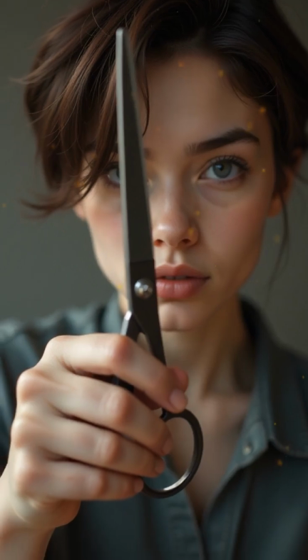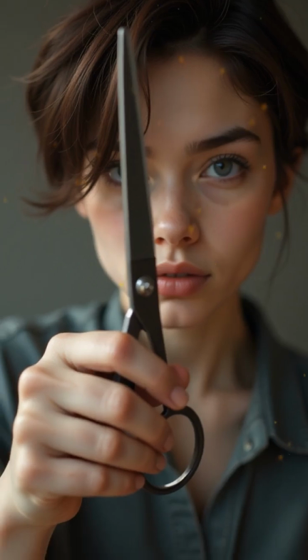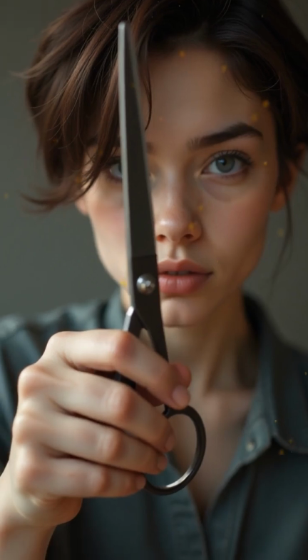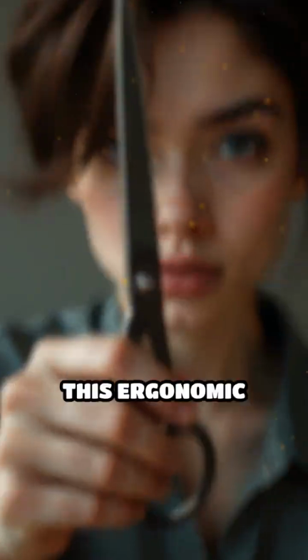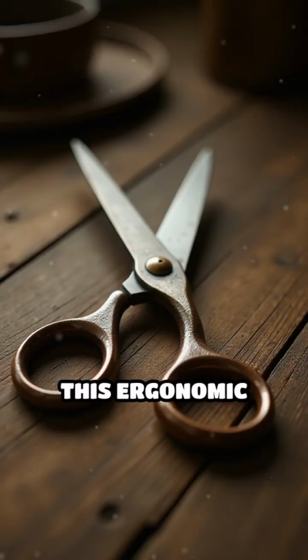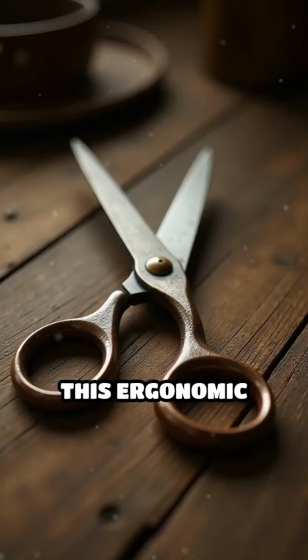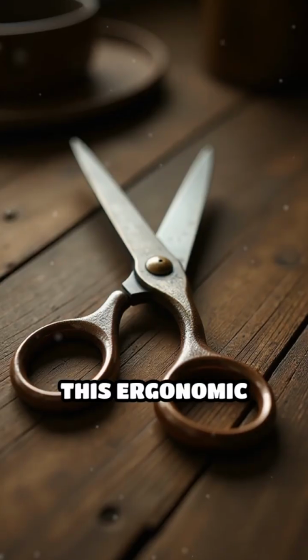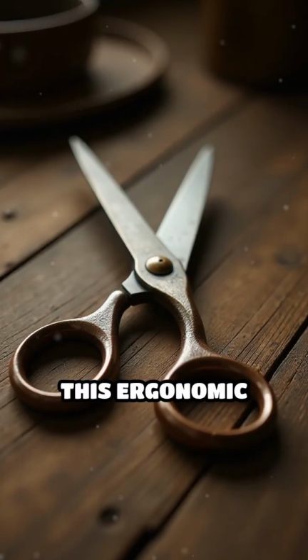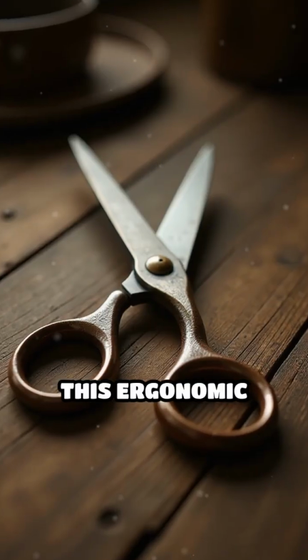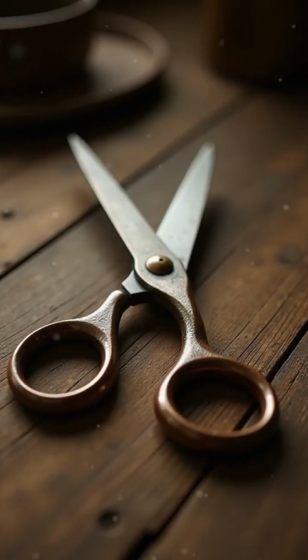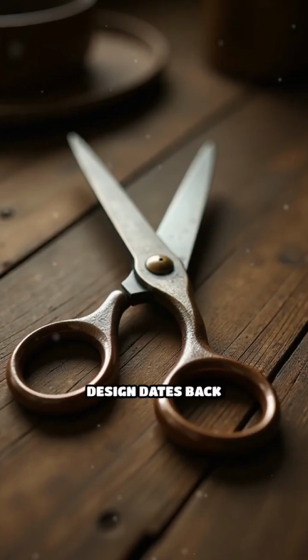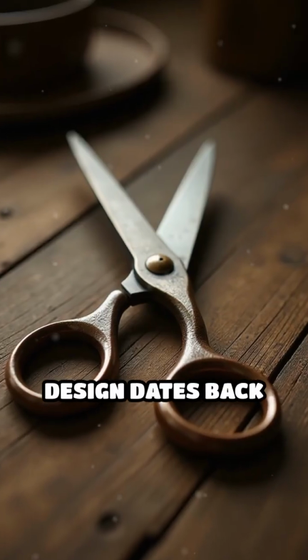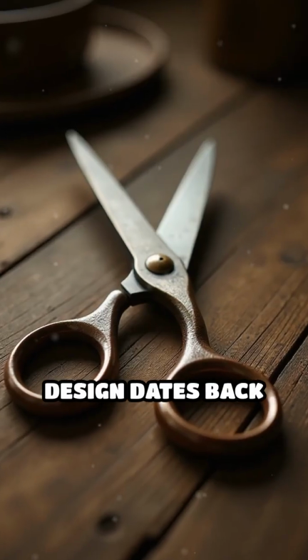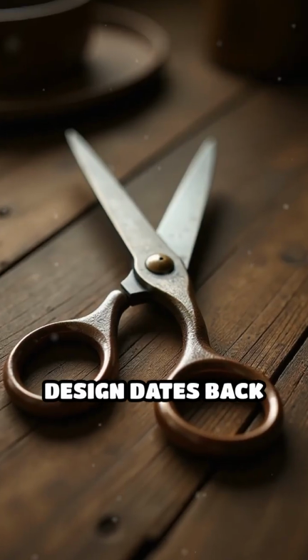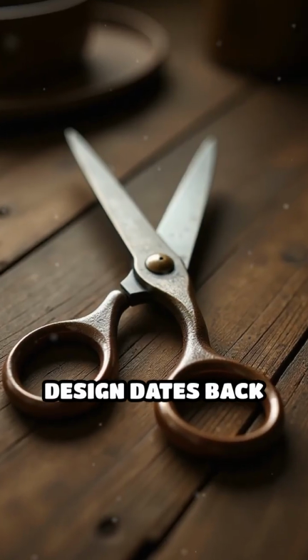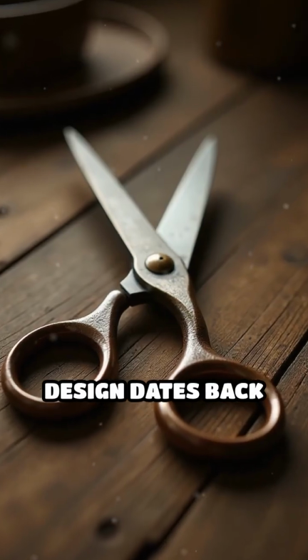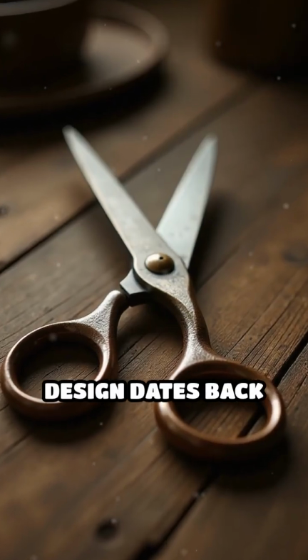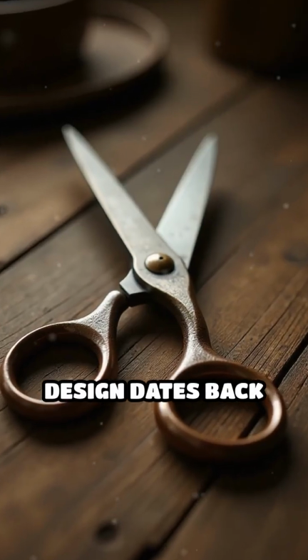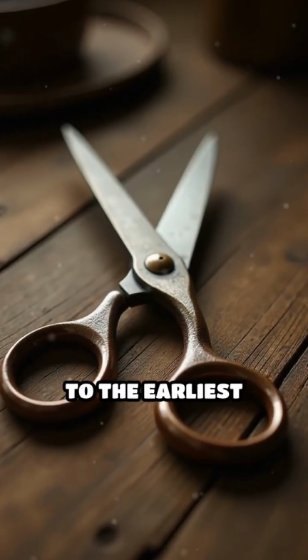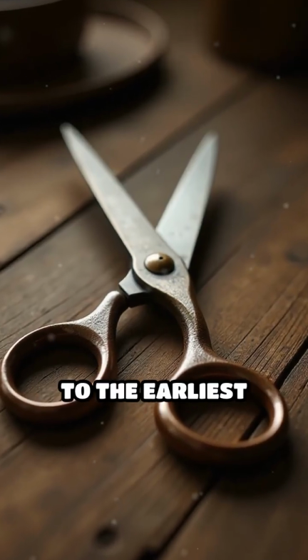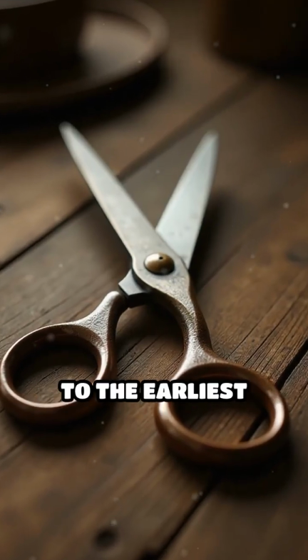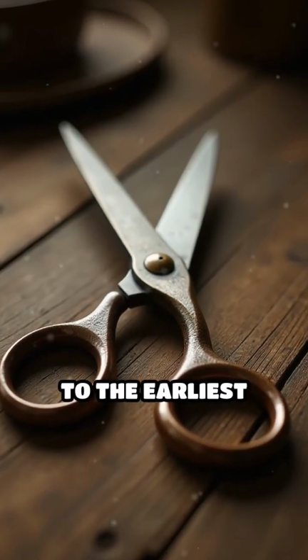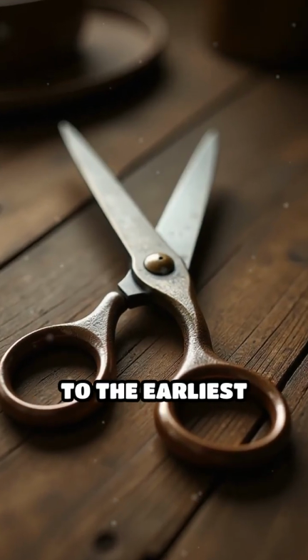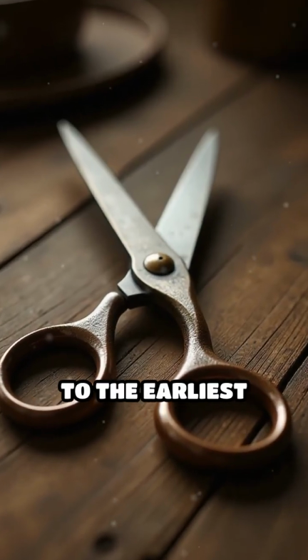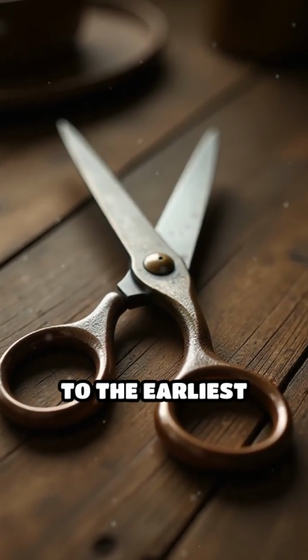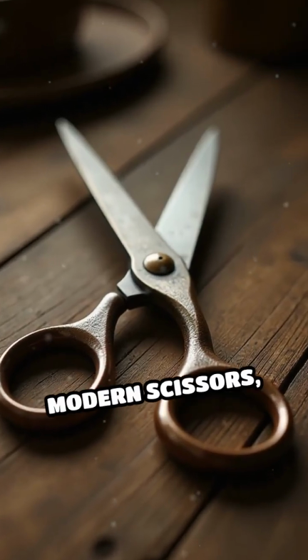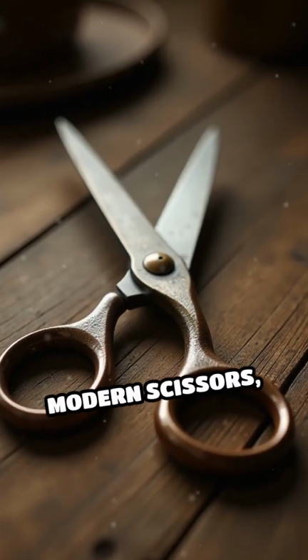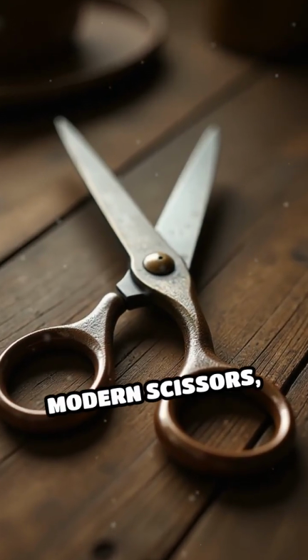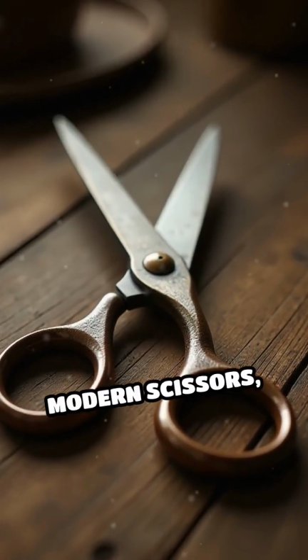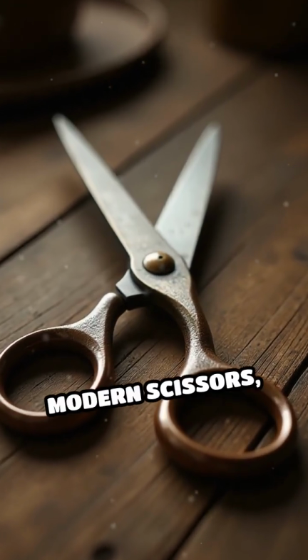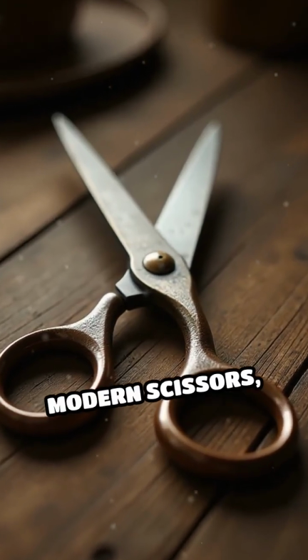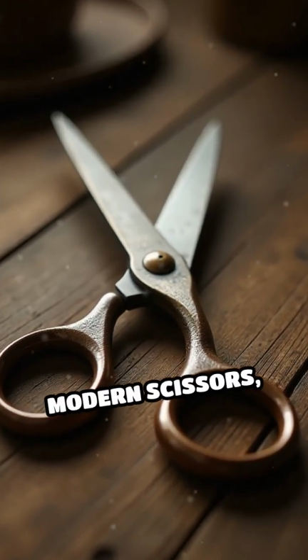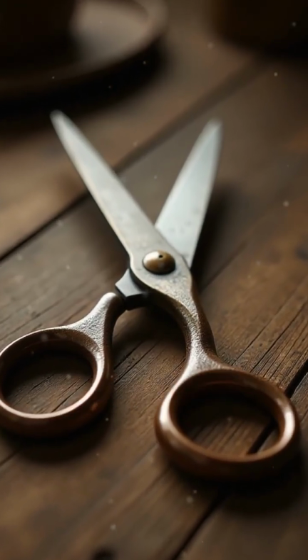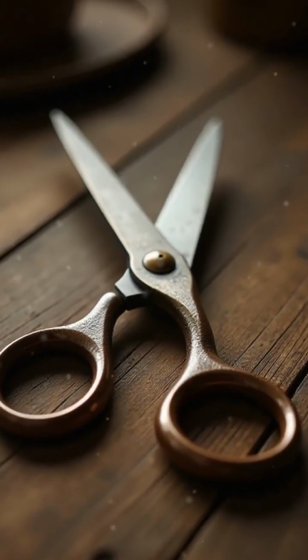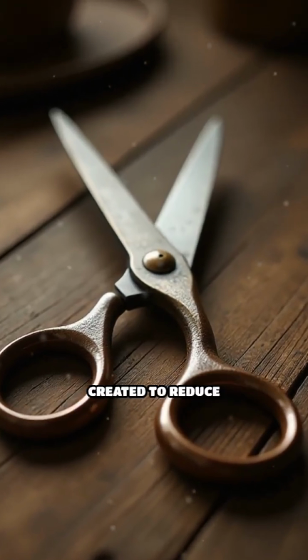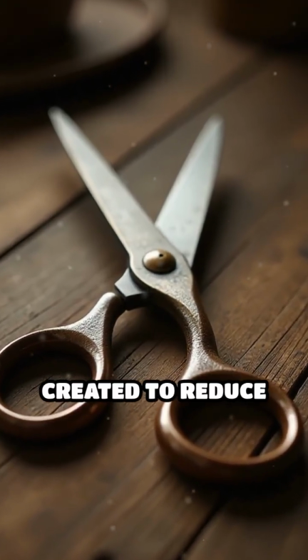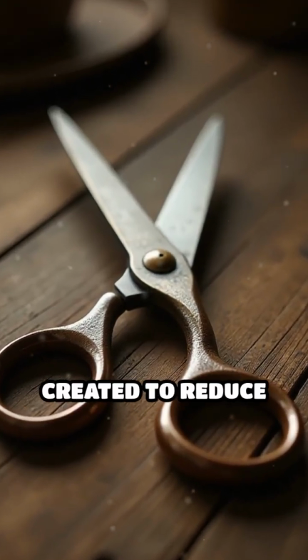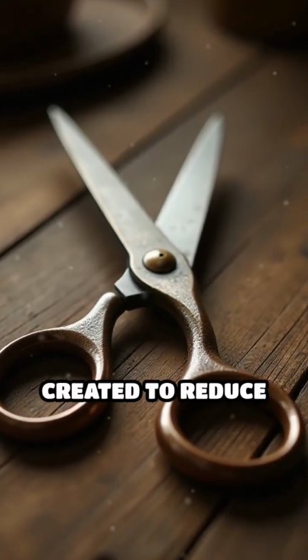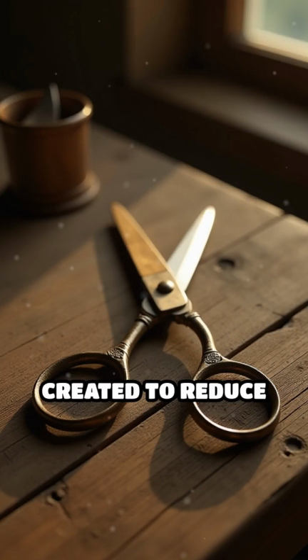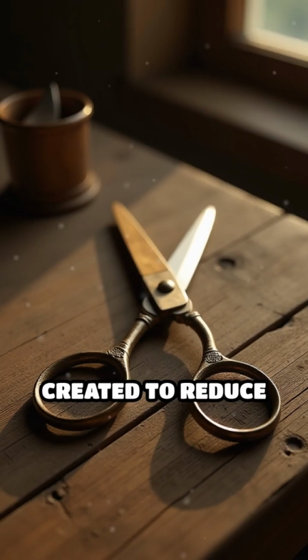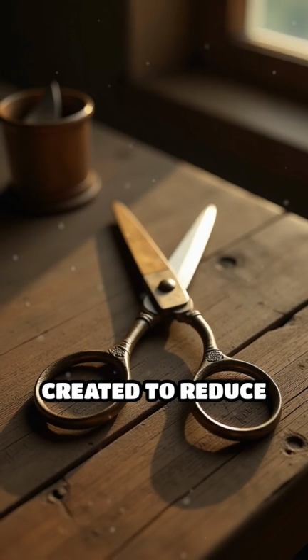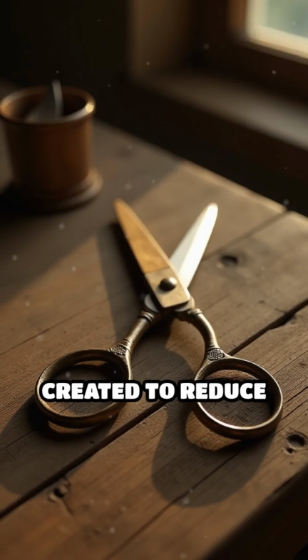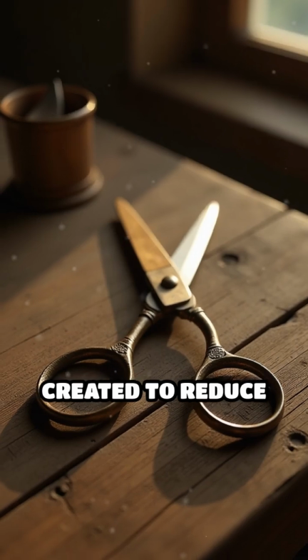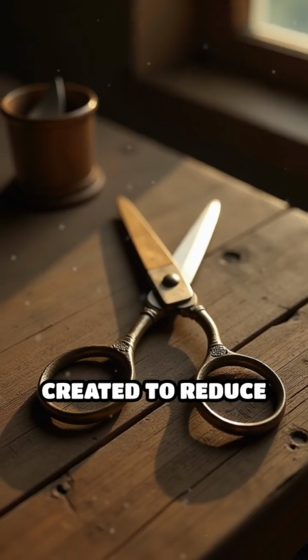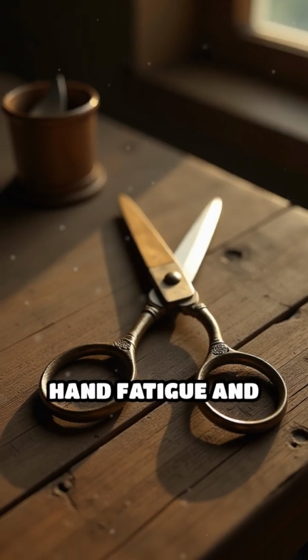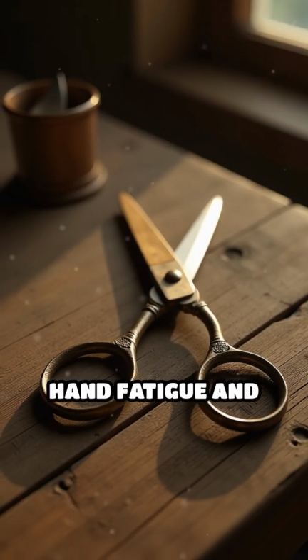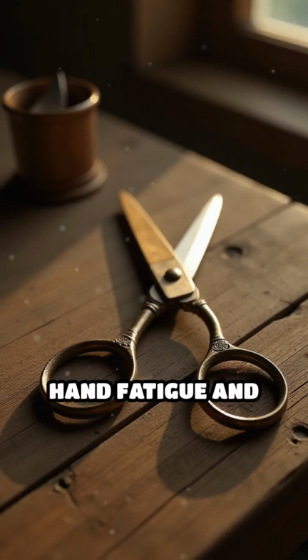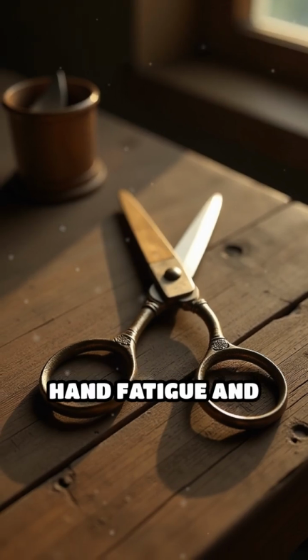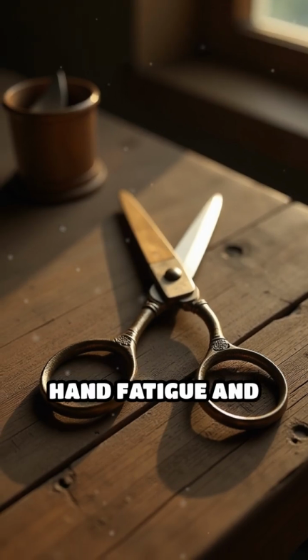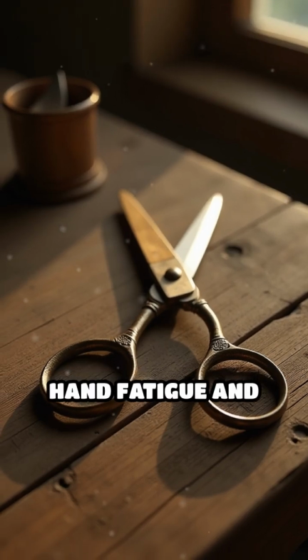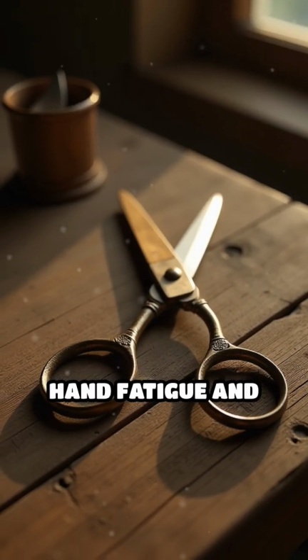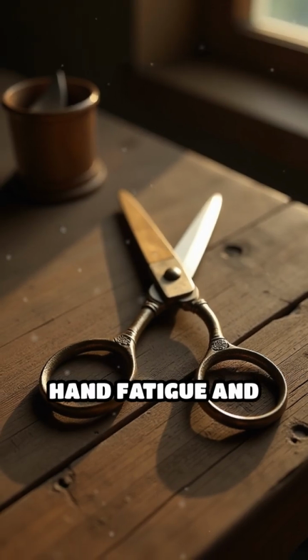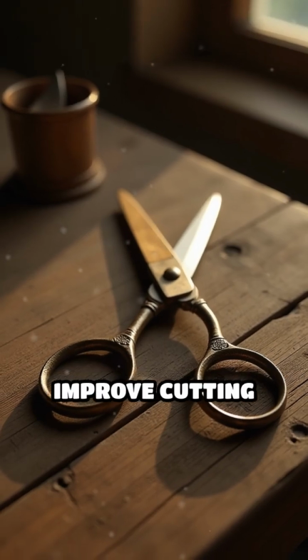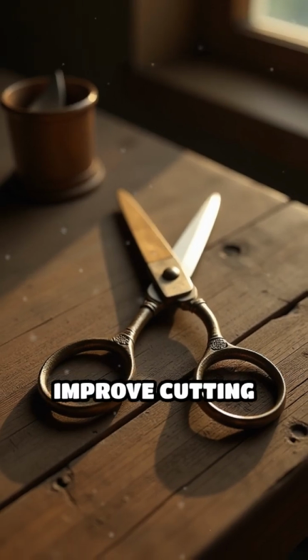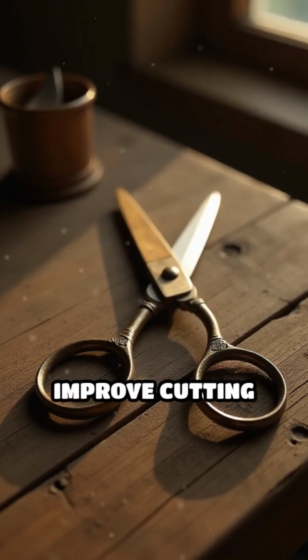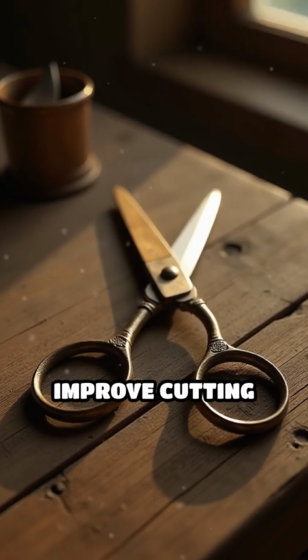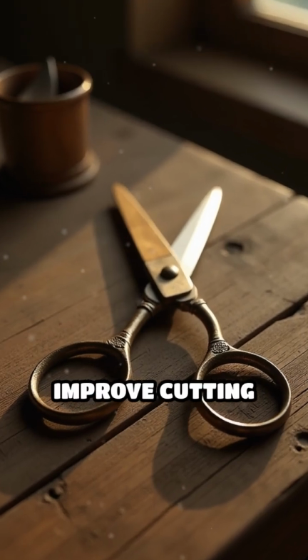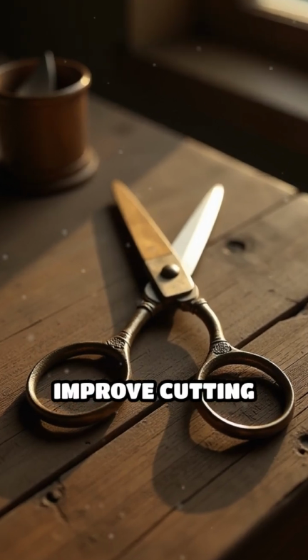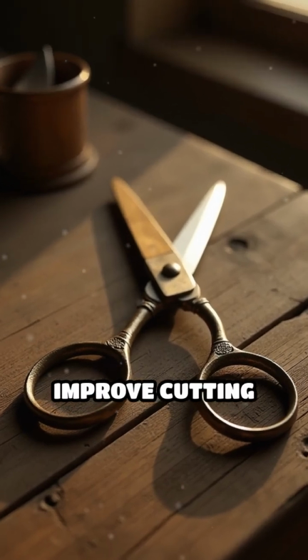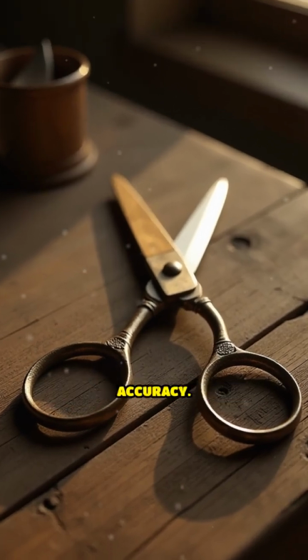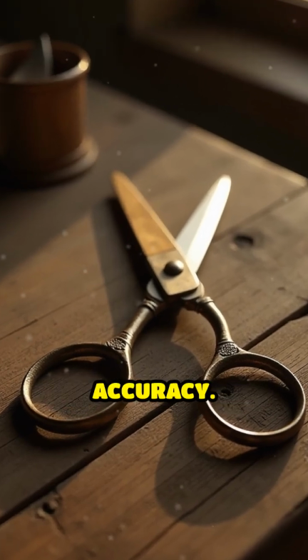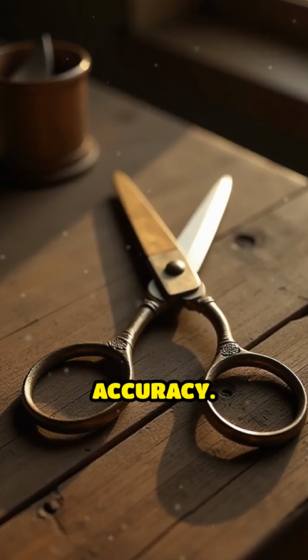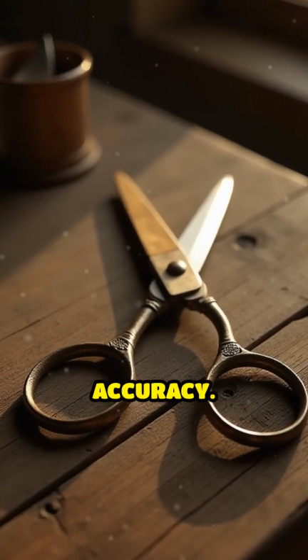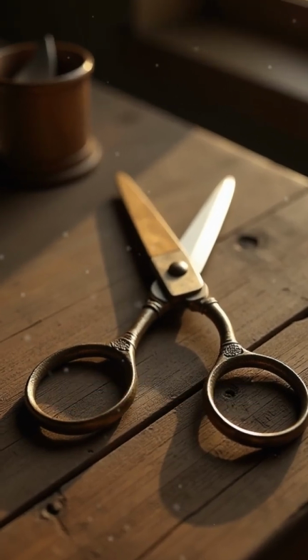This ergonomic design dates back to the earliest modern scissors, created to reduce hand fatigue and improve cutting accuracy.